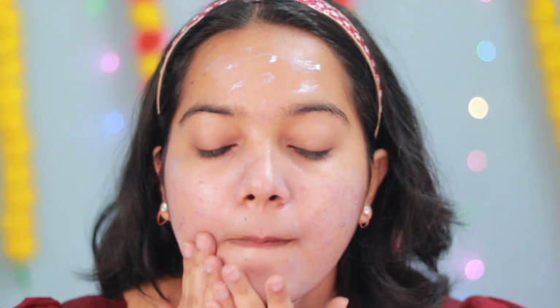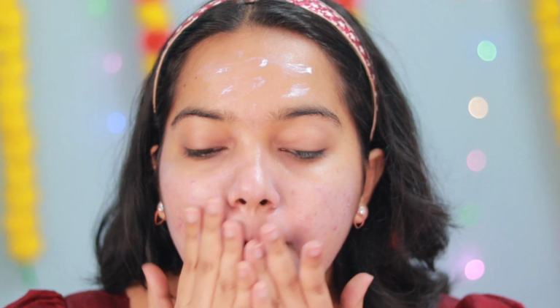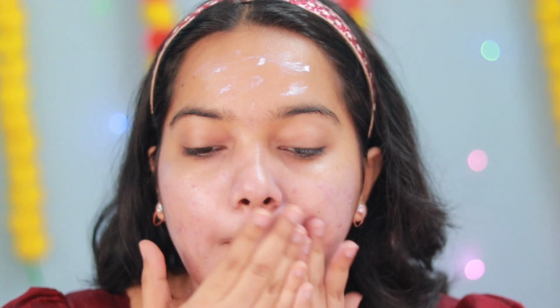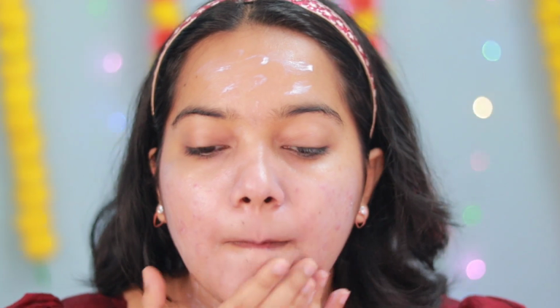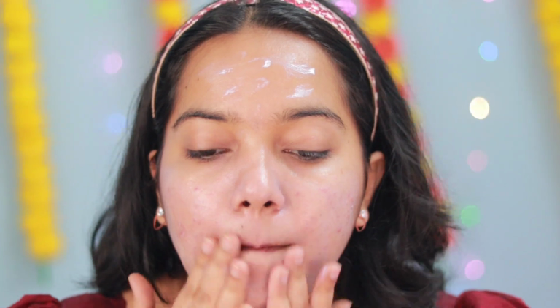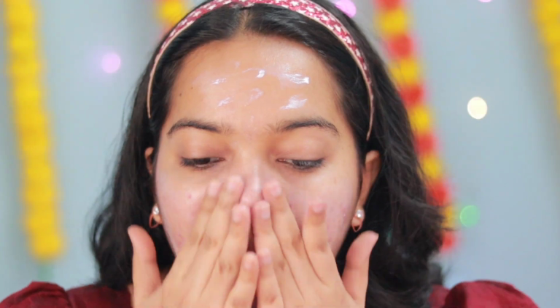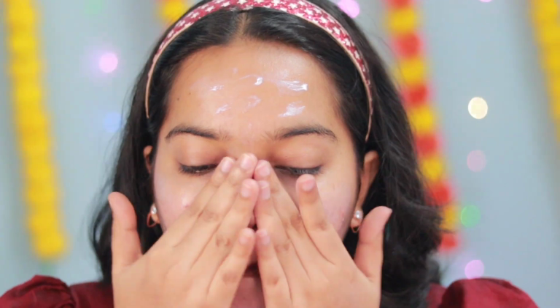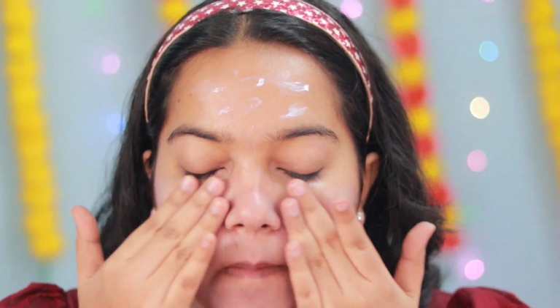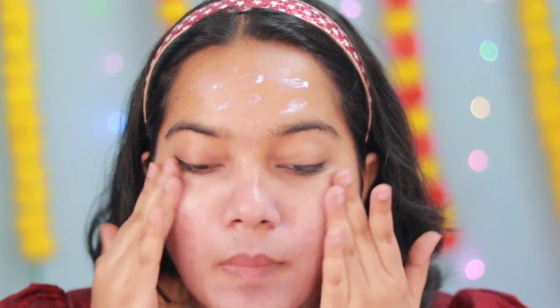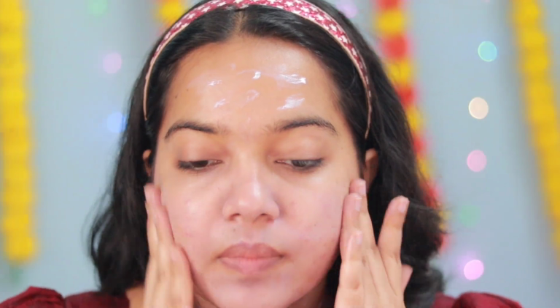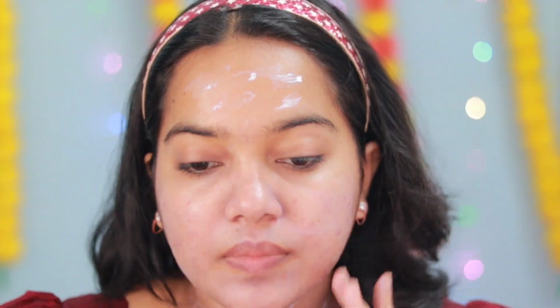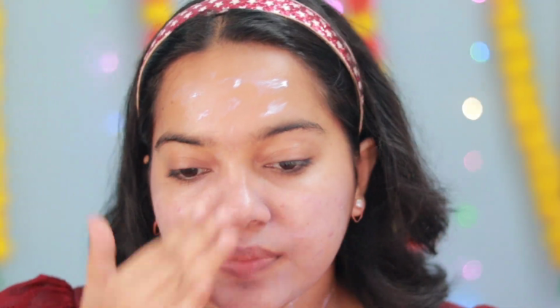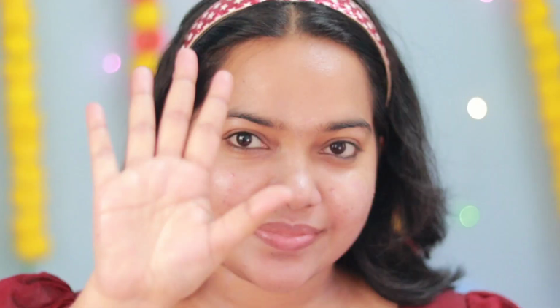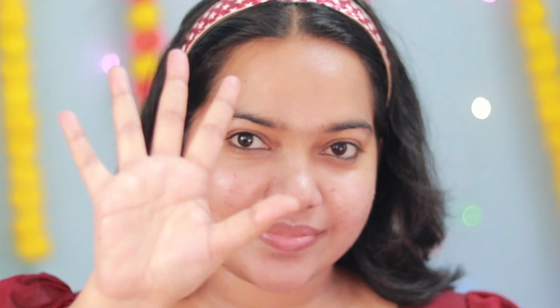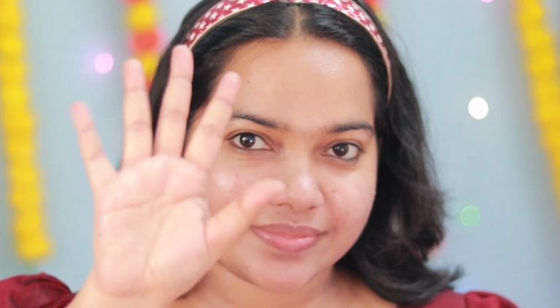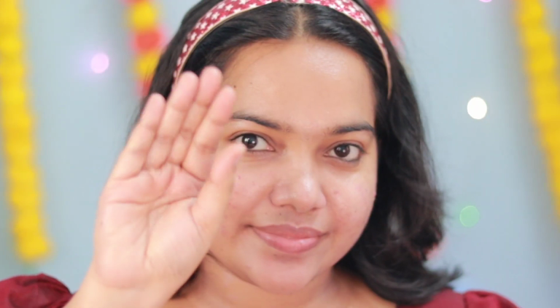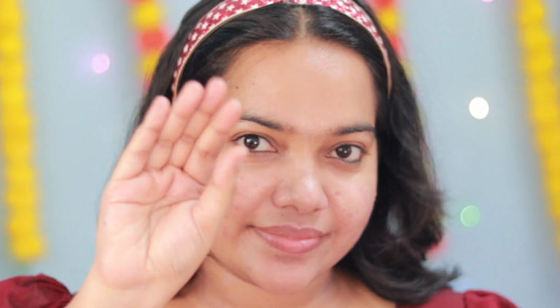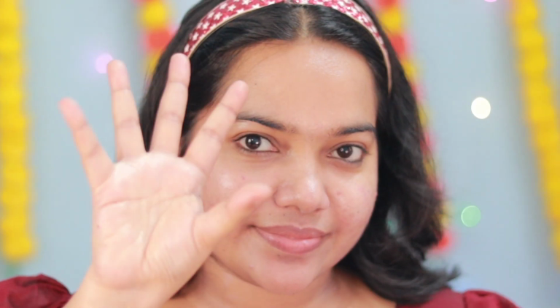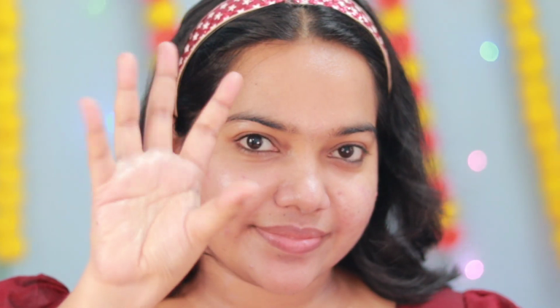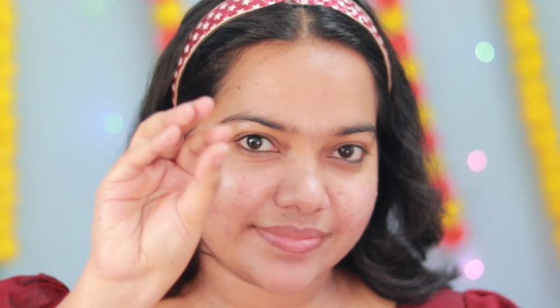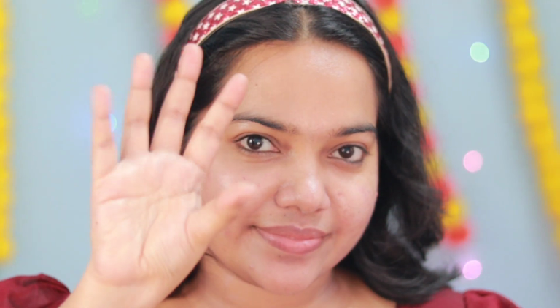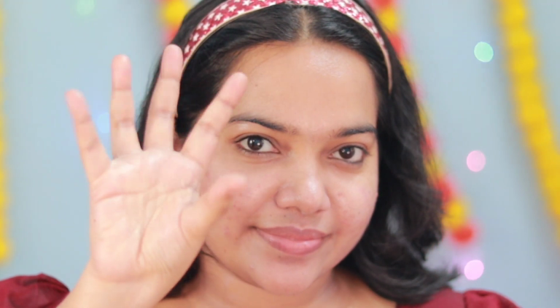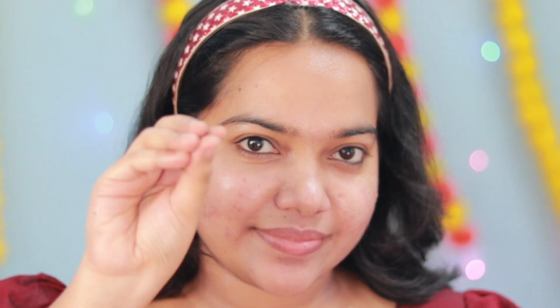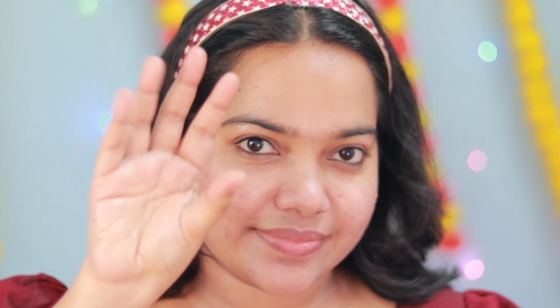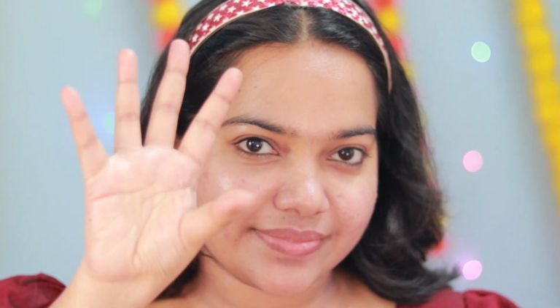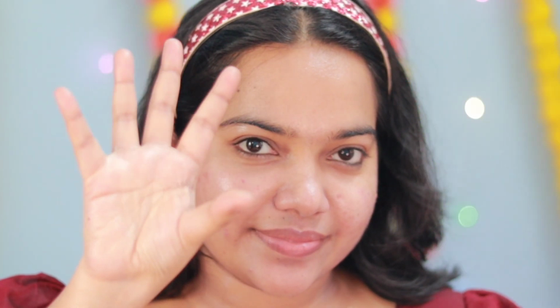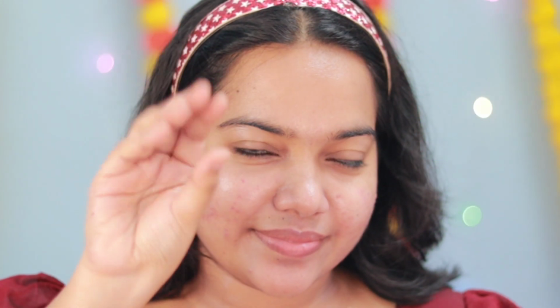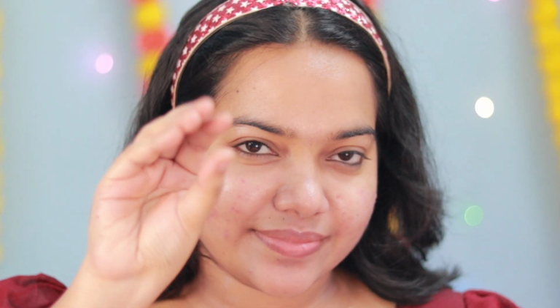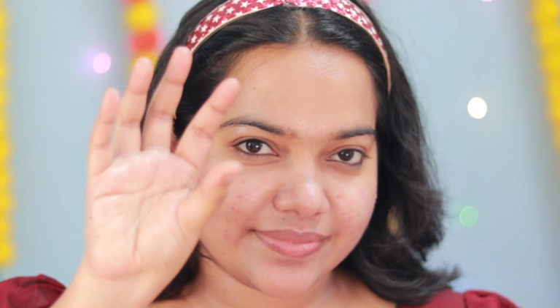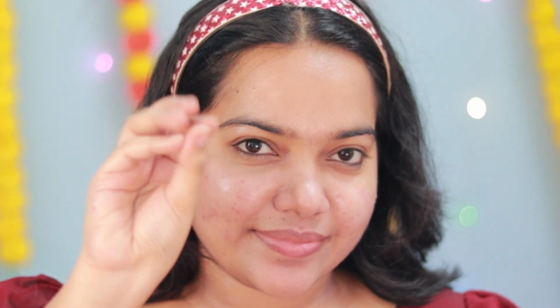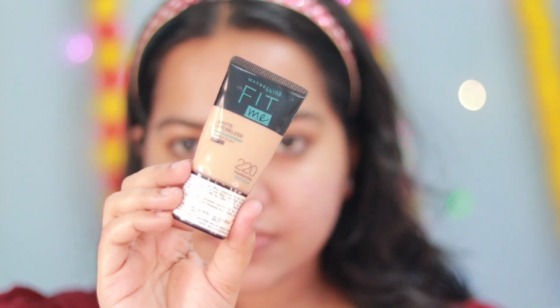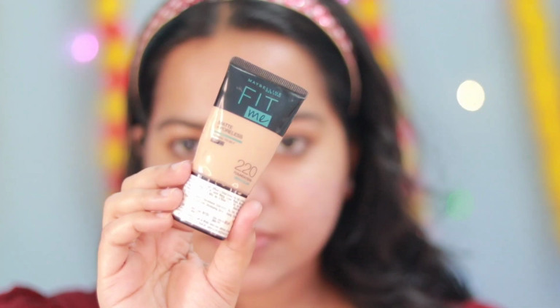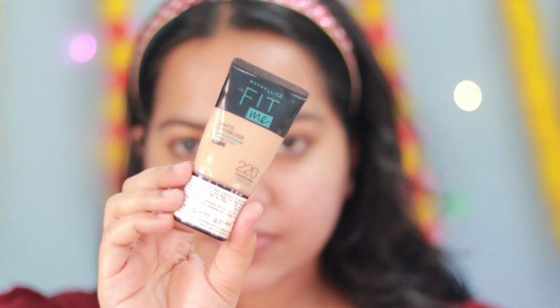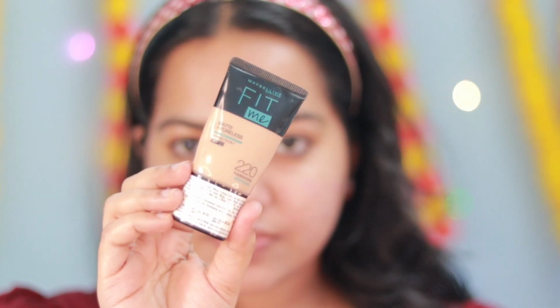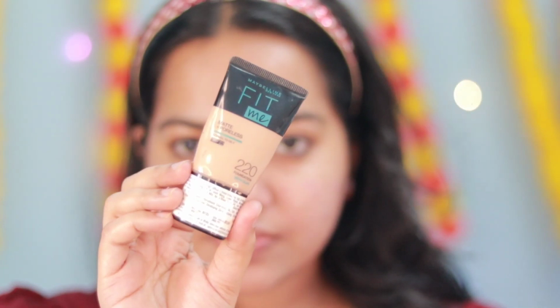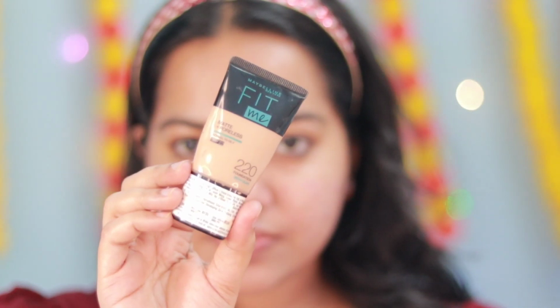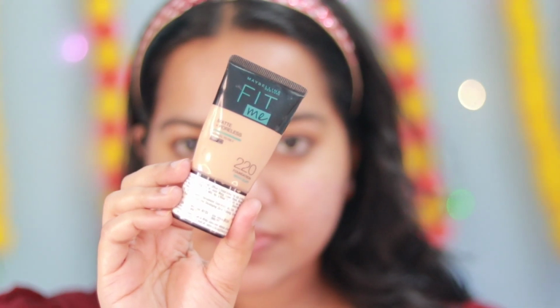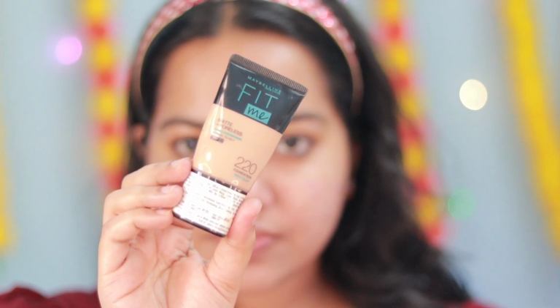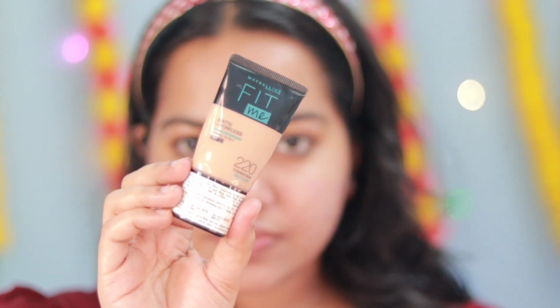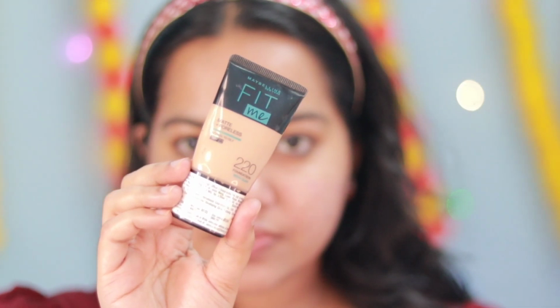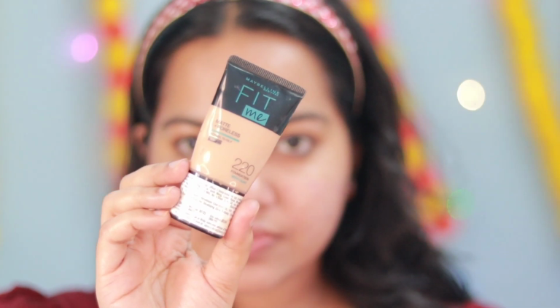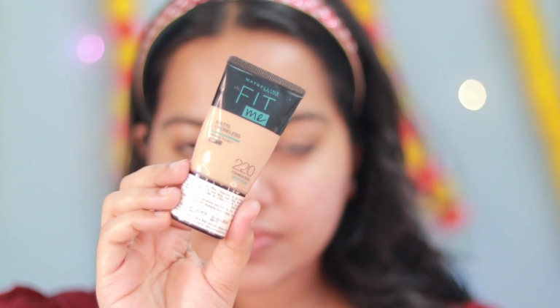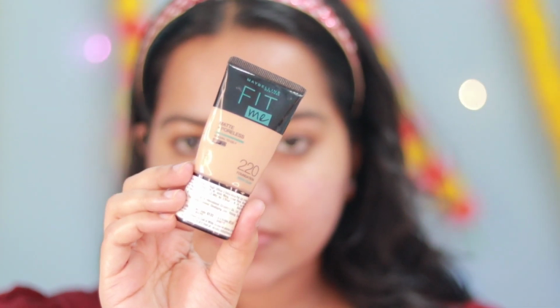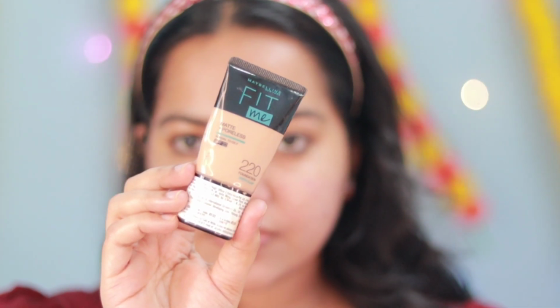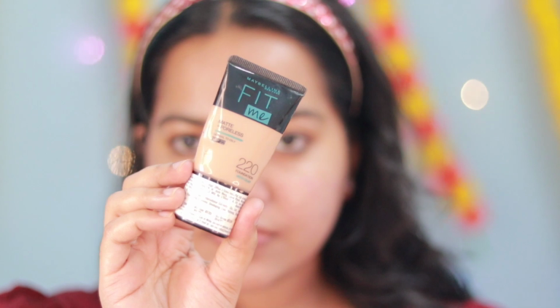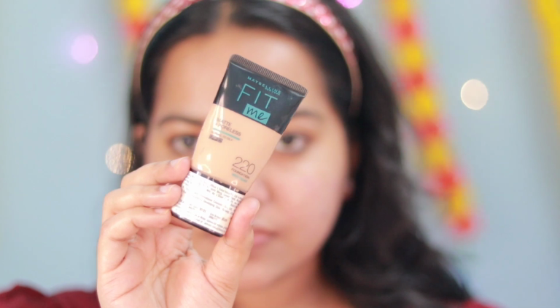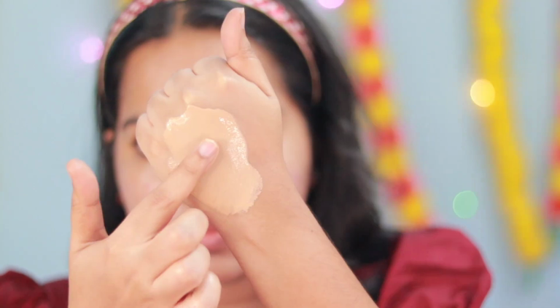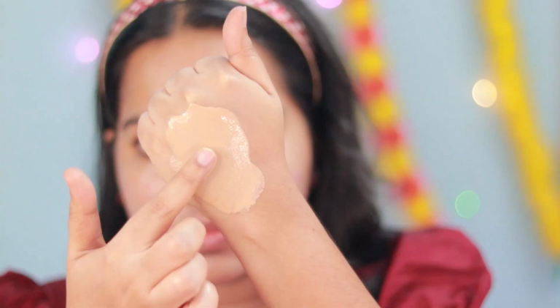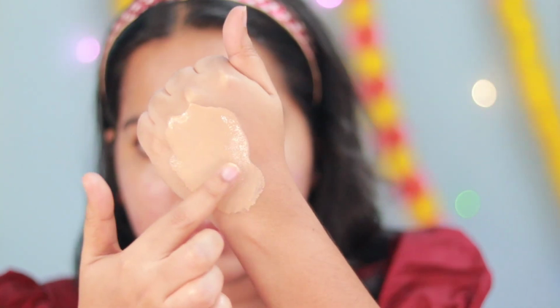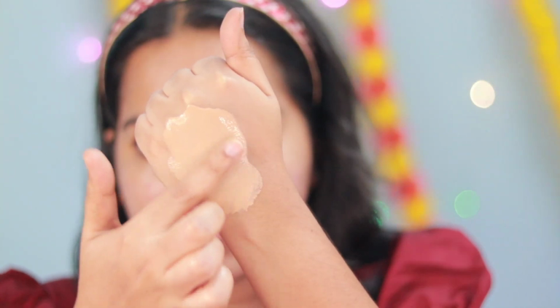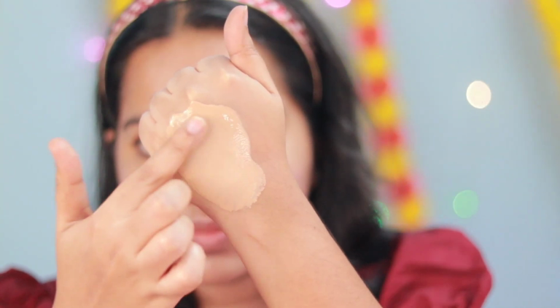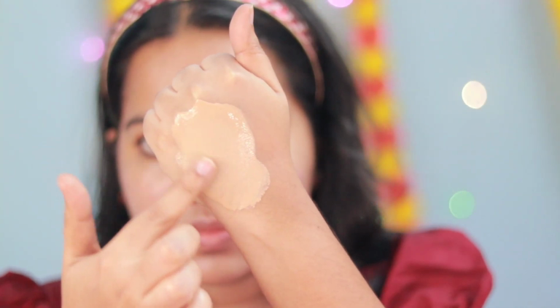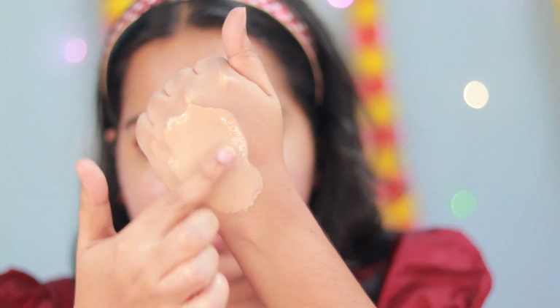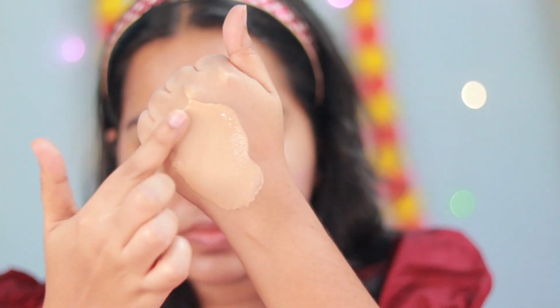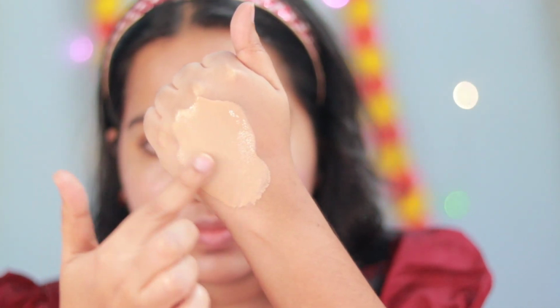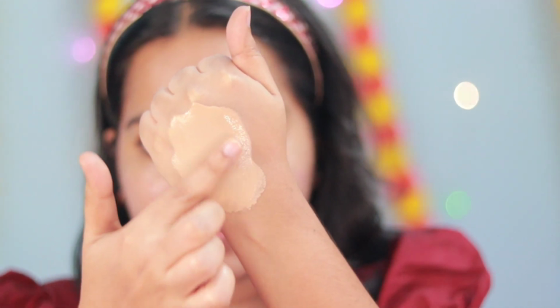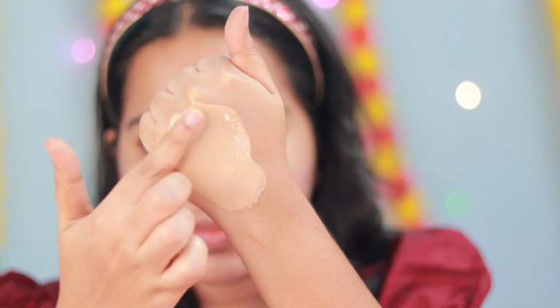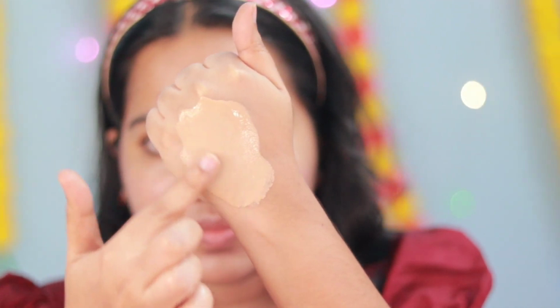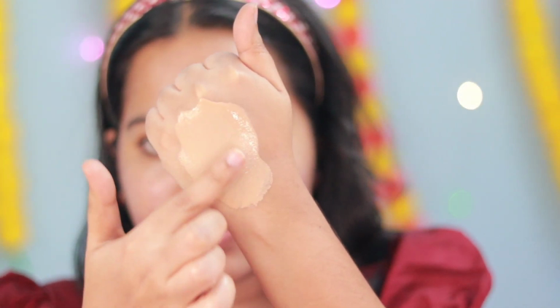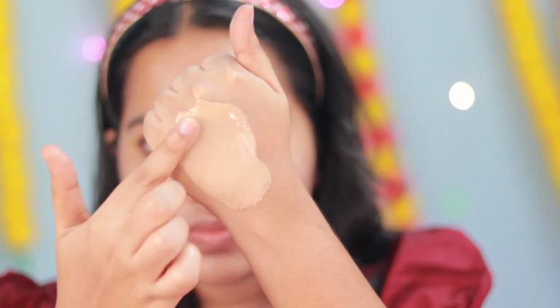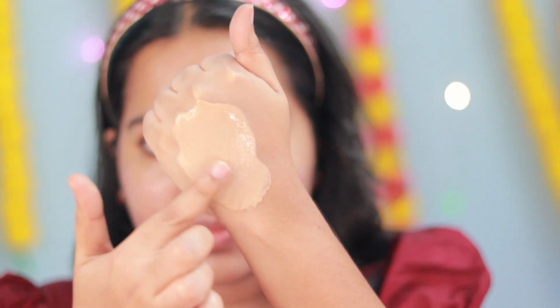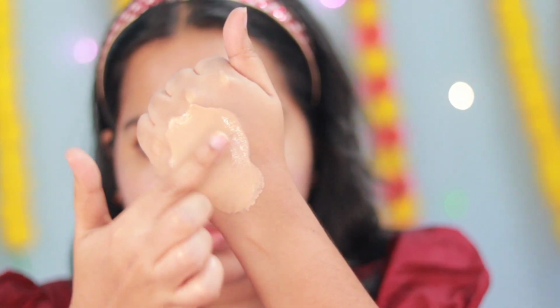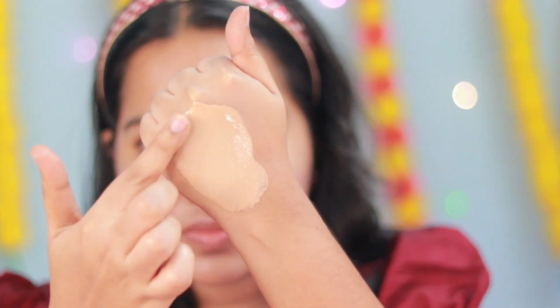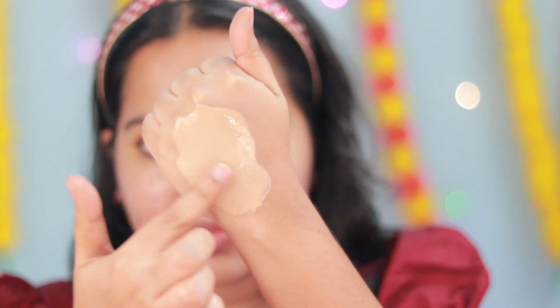I will leave the makeup to the face. The foundation is a popular foundation. It is shade 220.